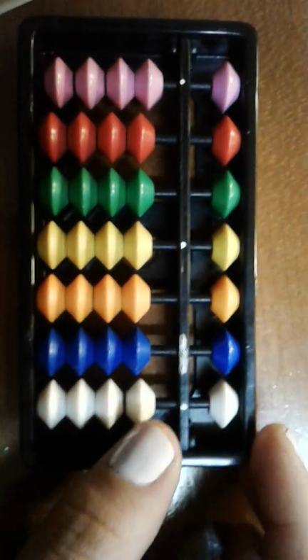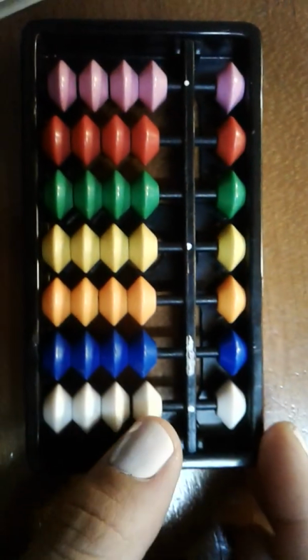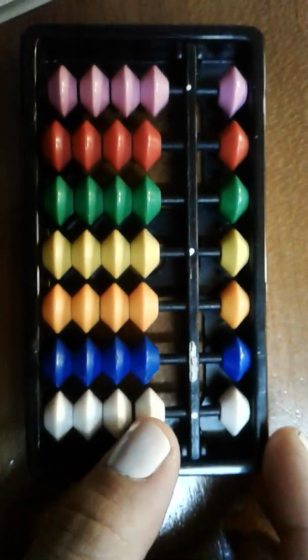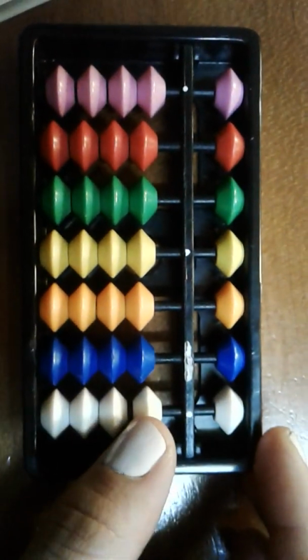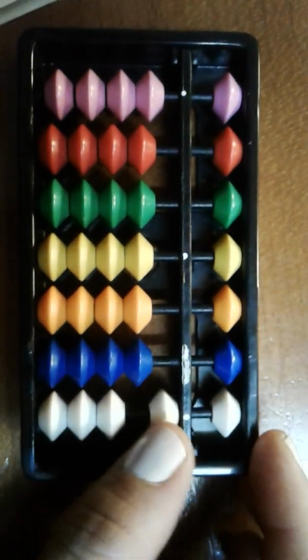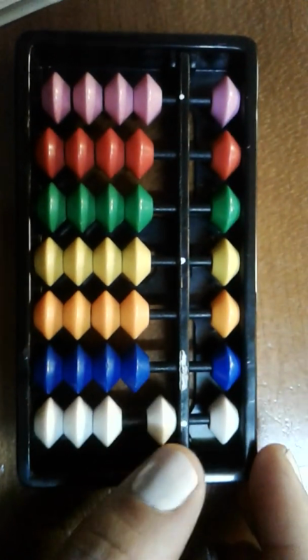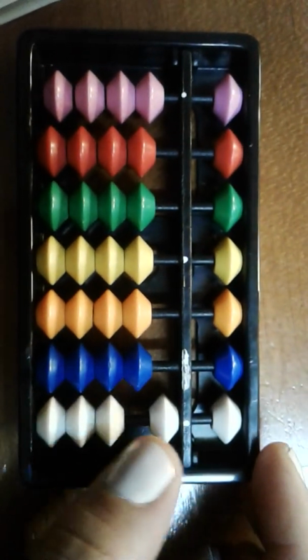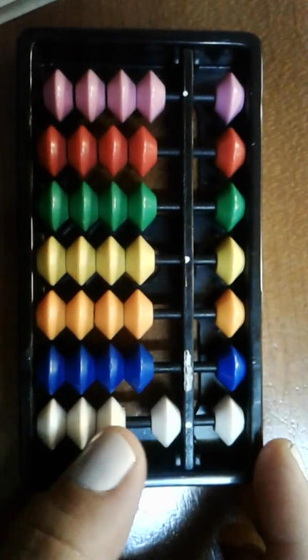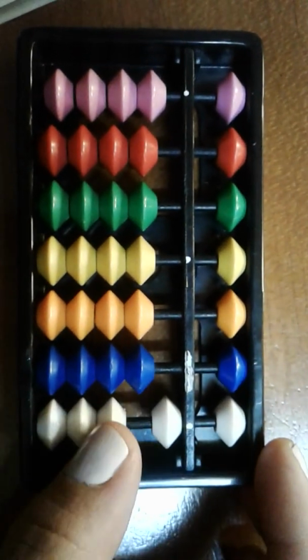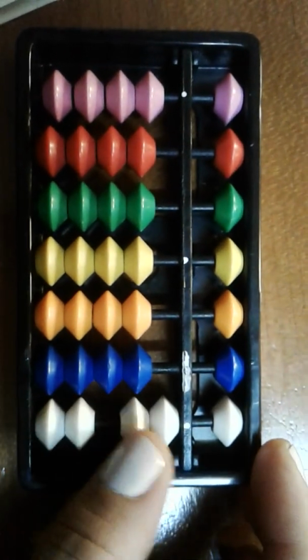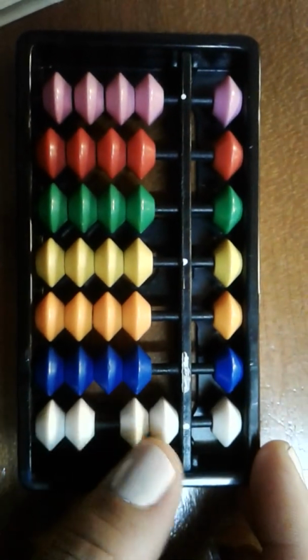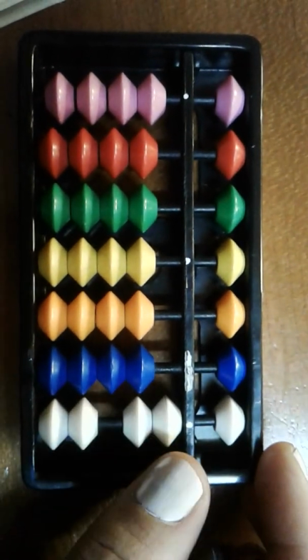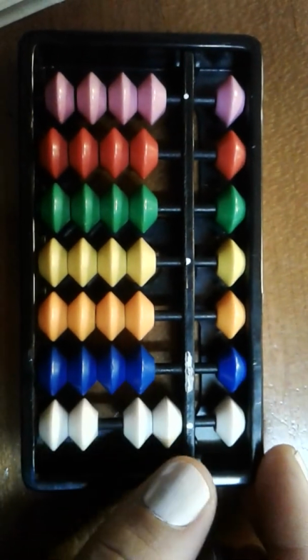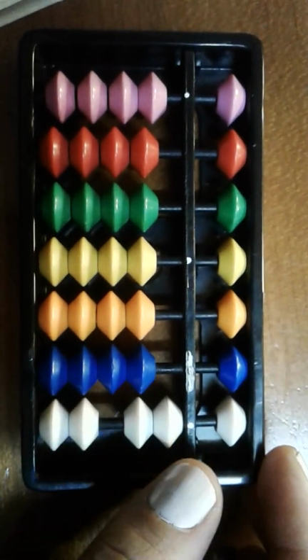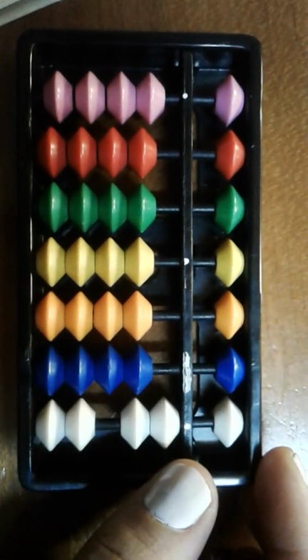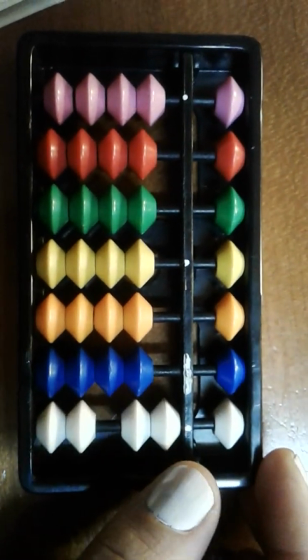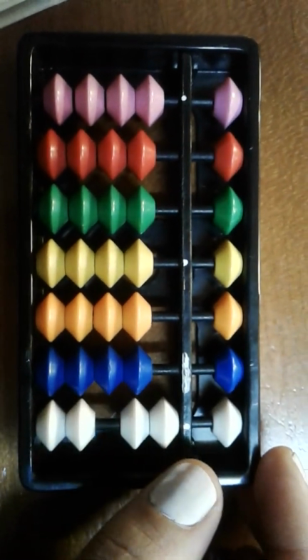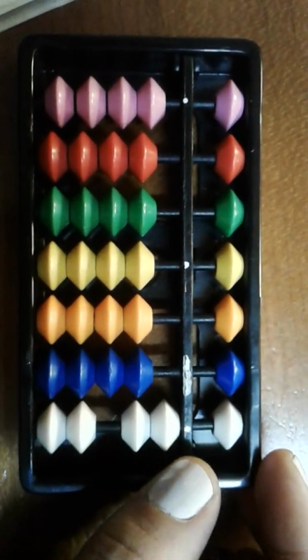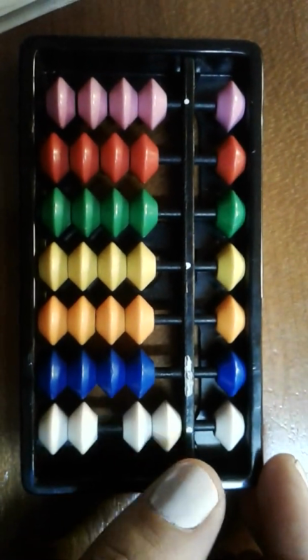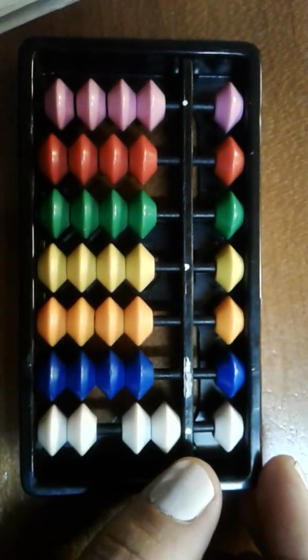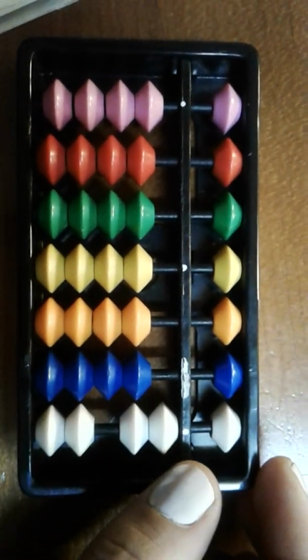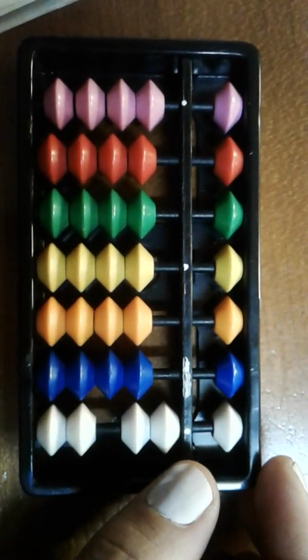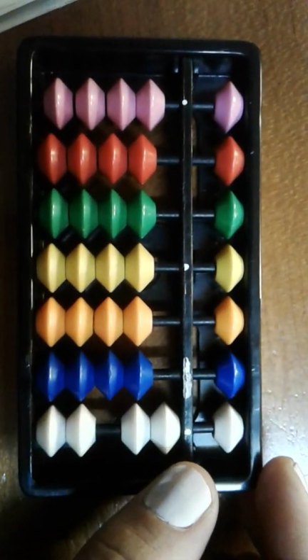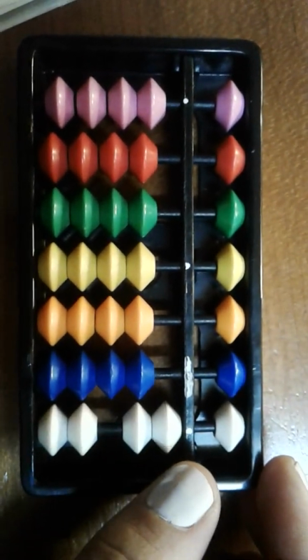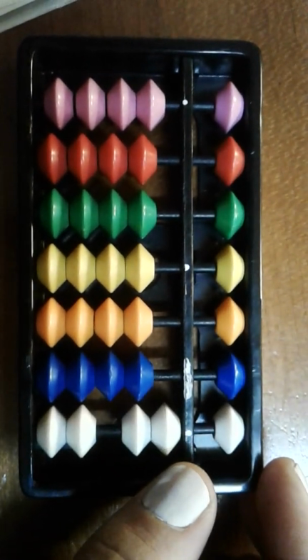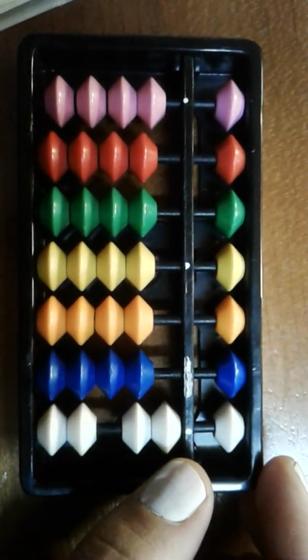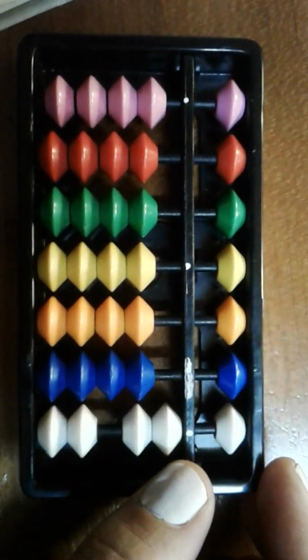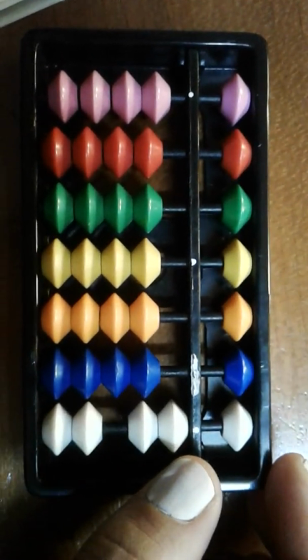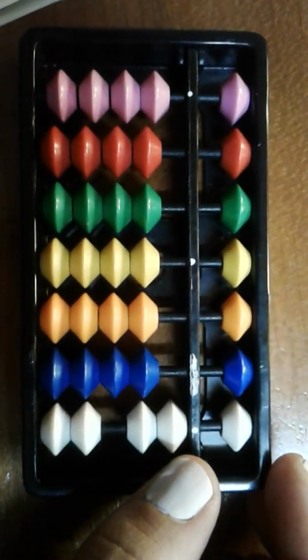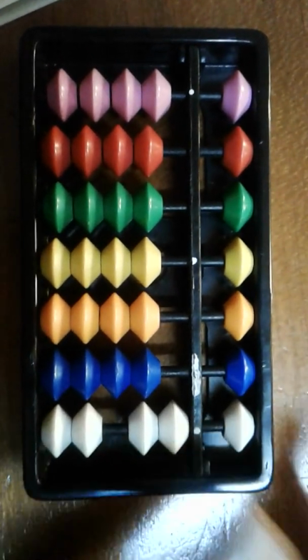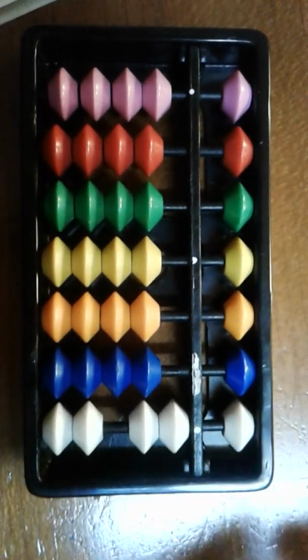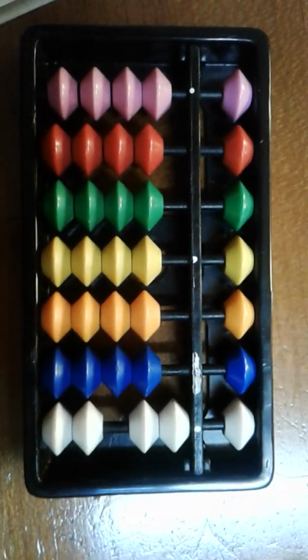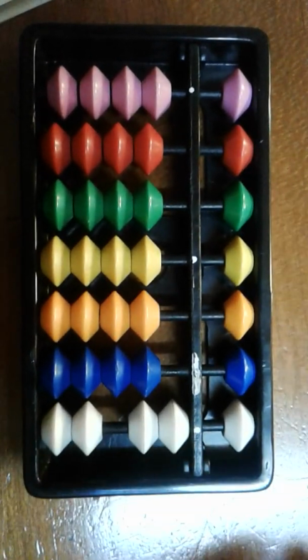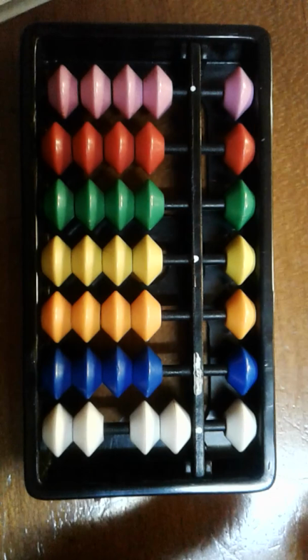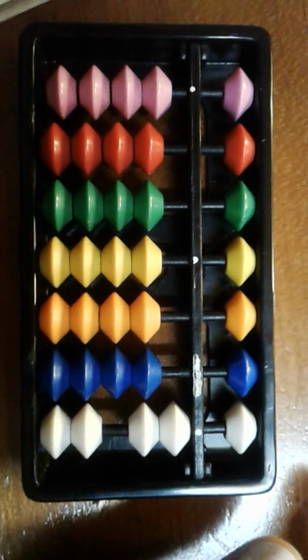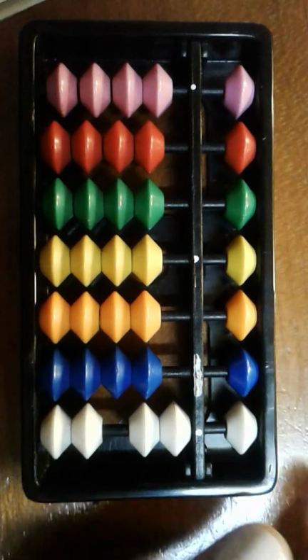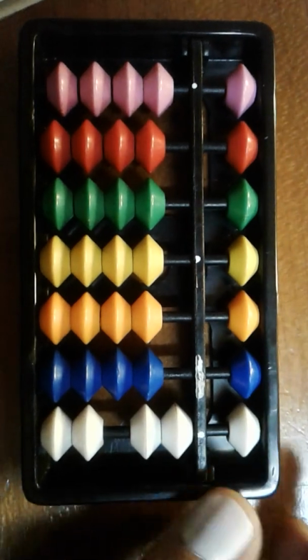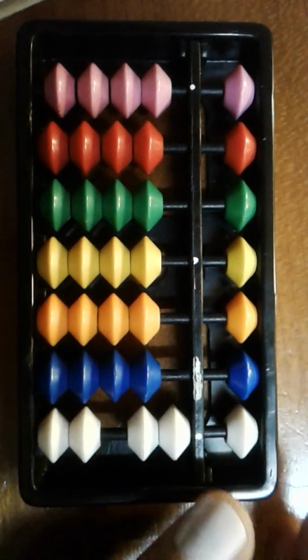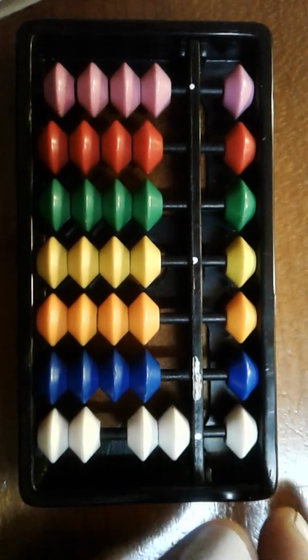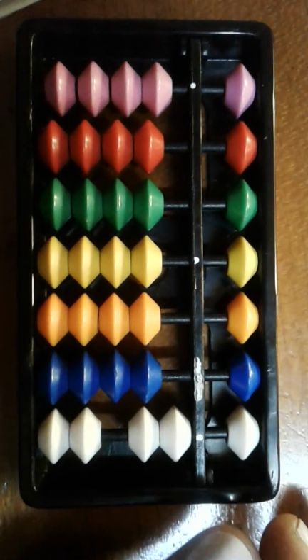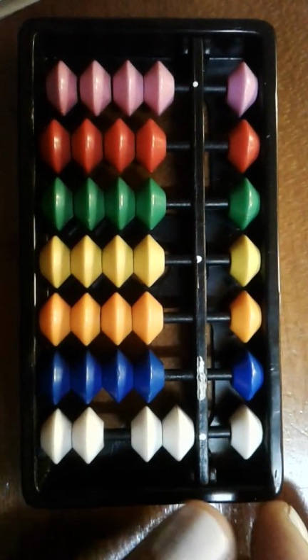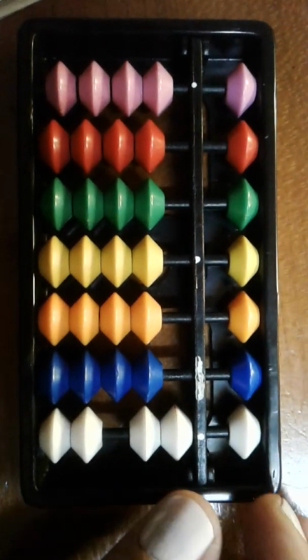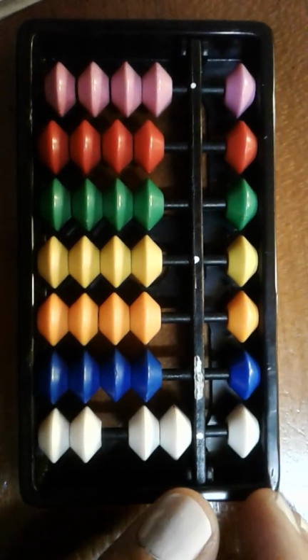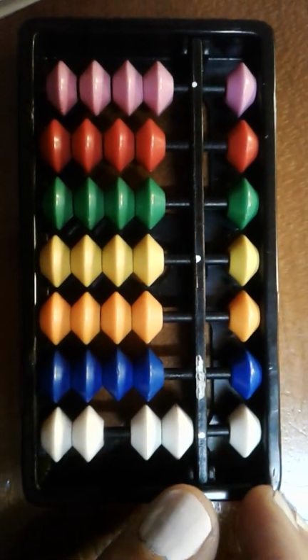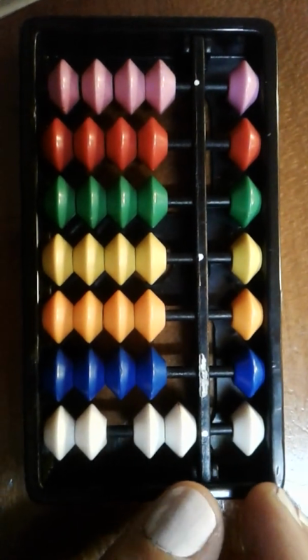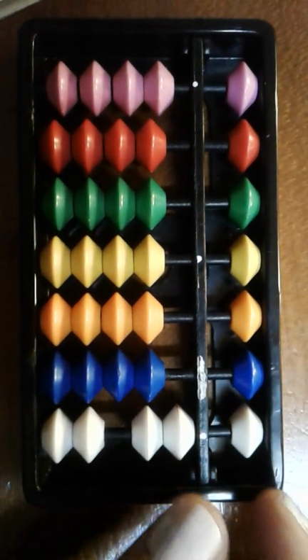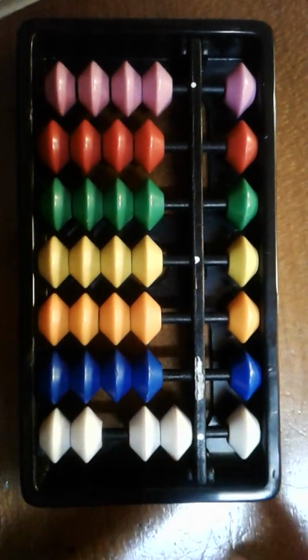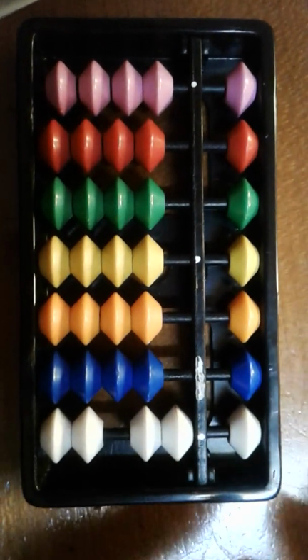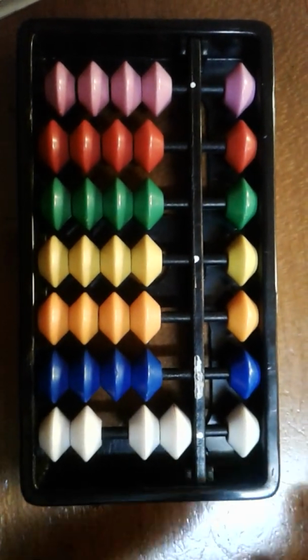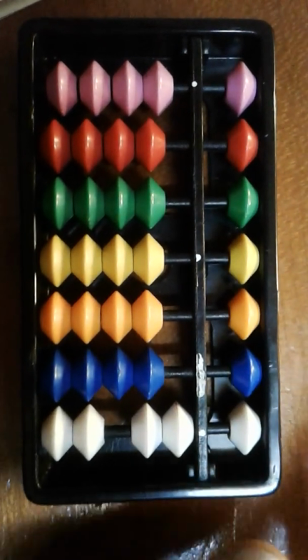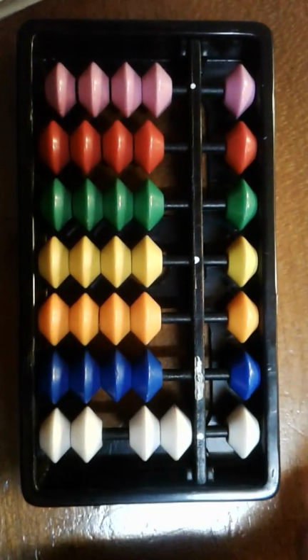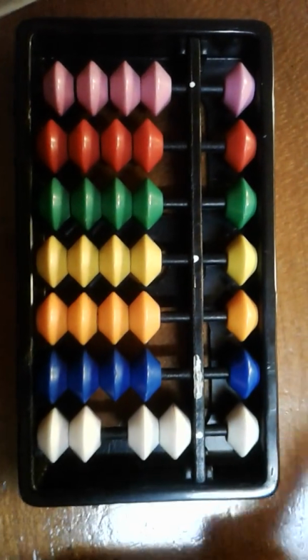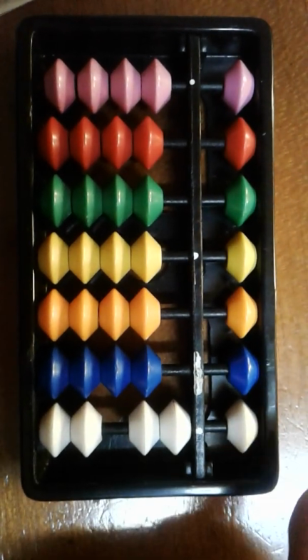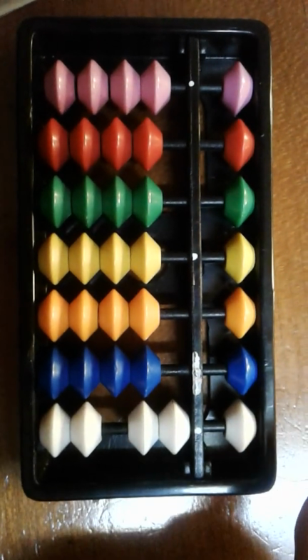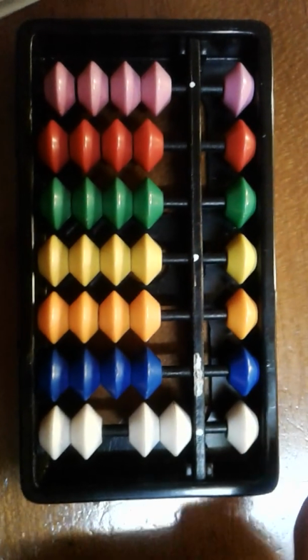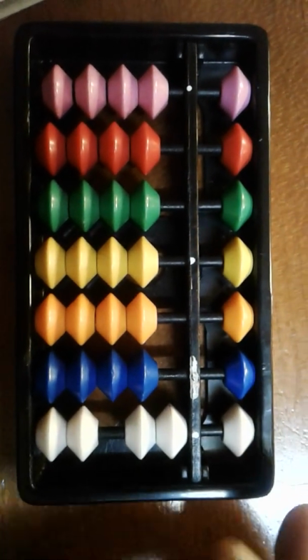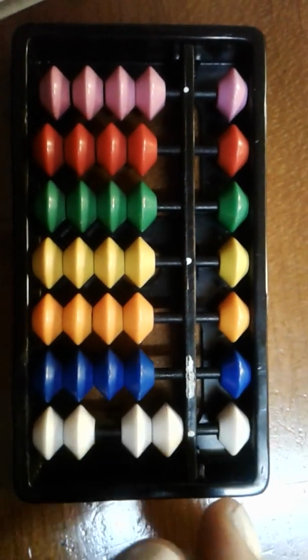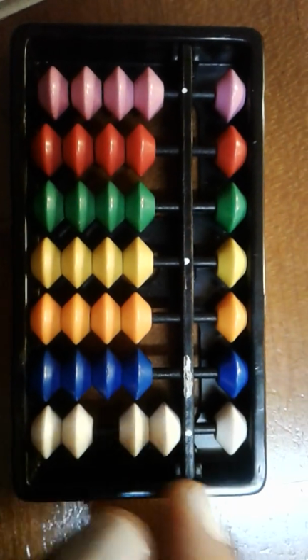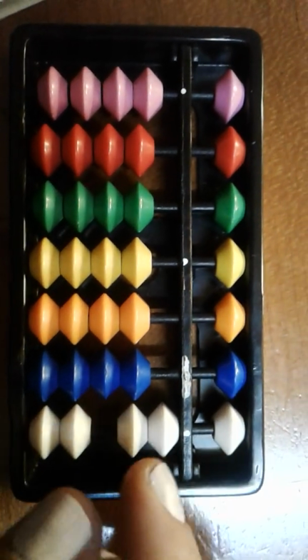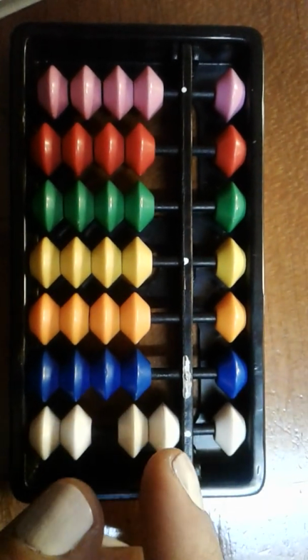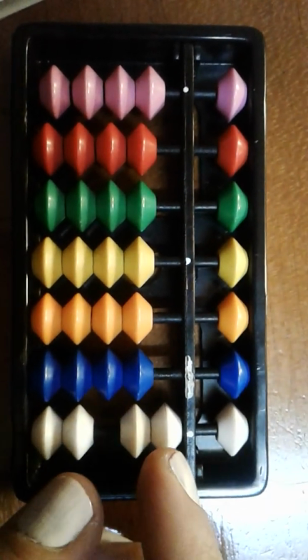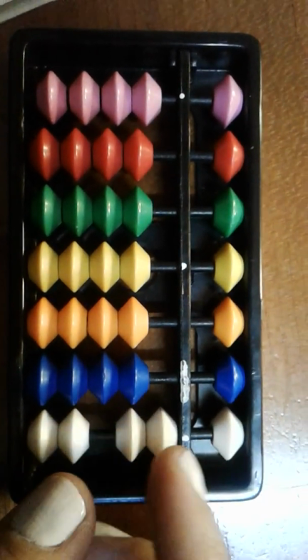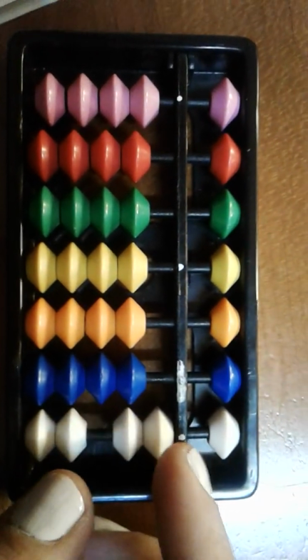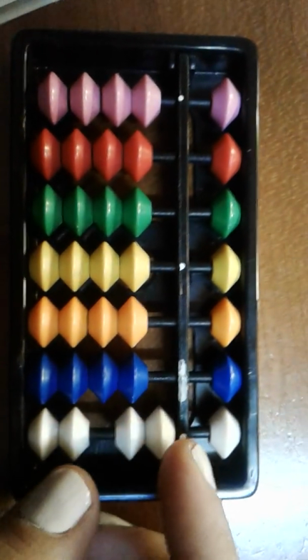Basically the number of beads that are touching the answer rod equals the value, except for one bead, which I'll show you now.